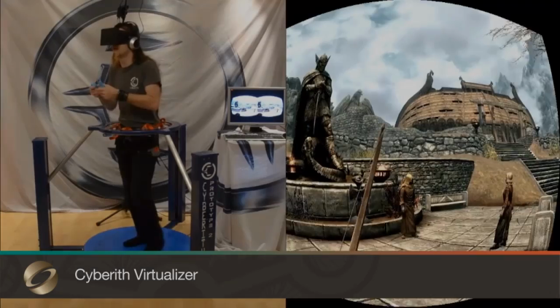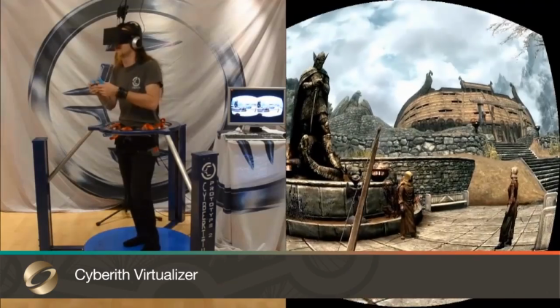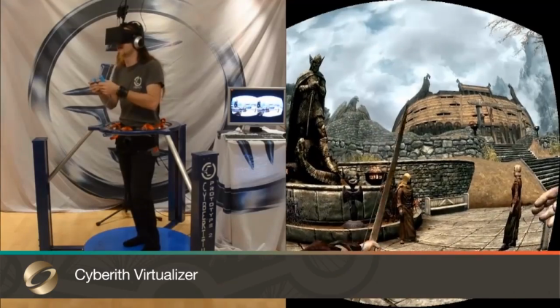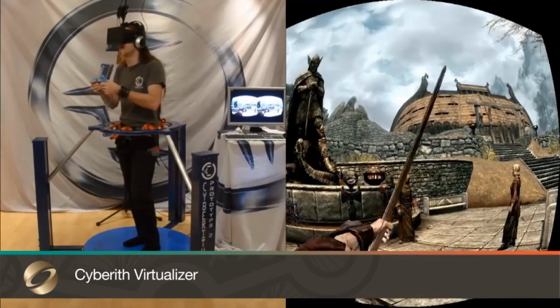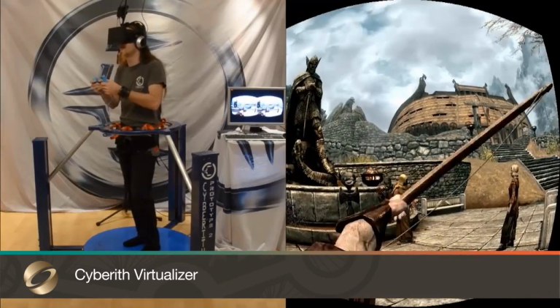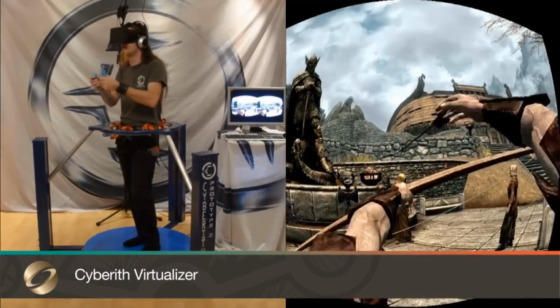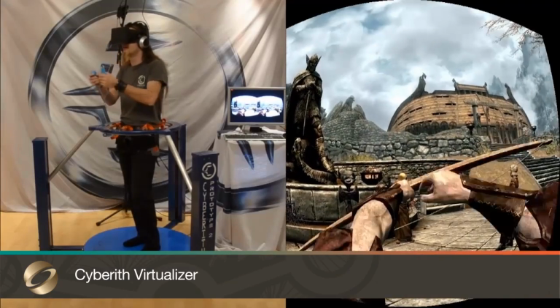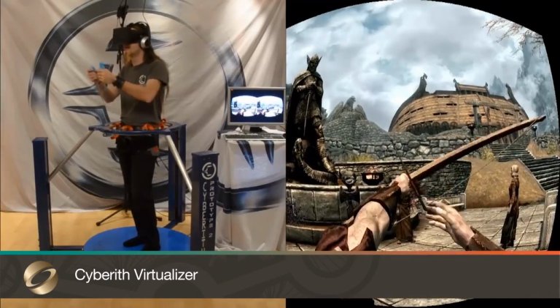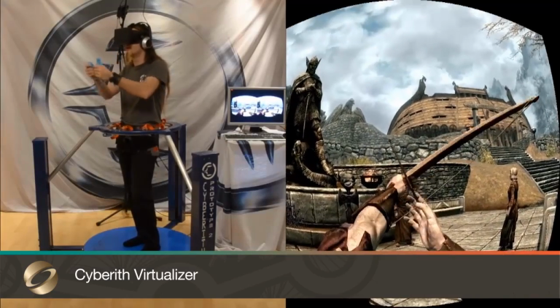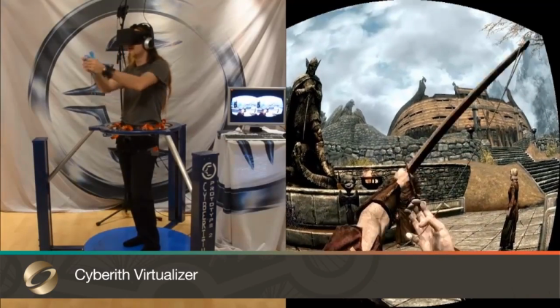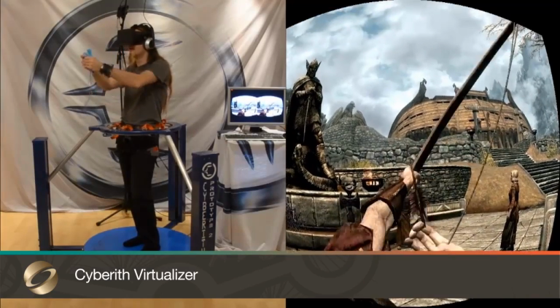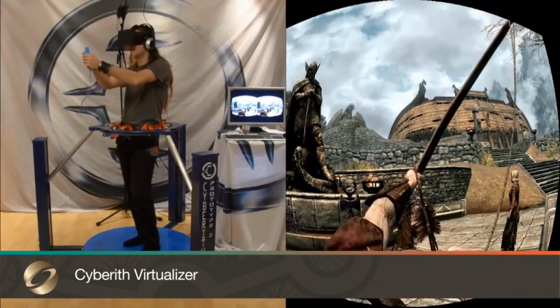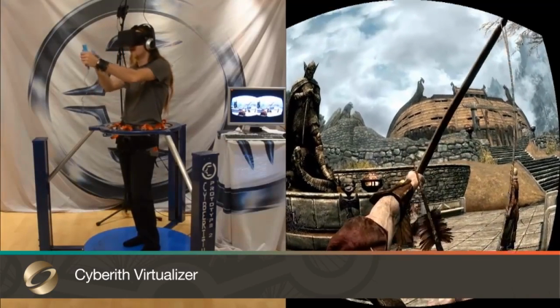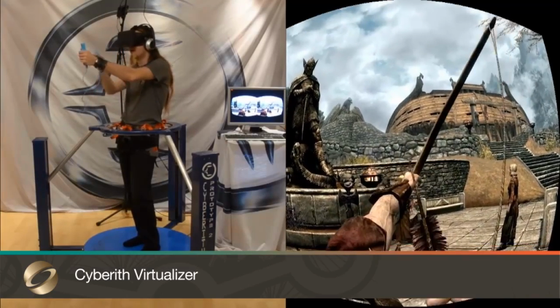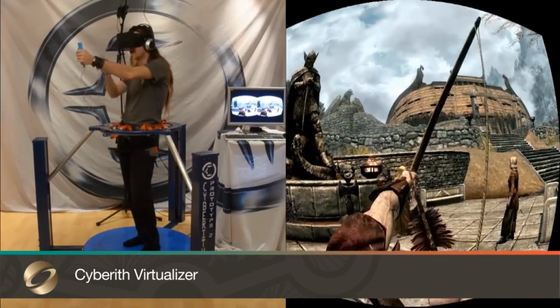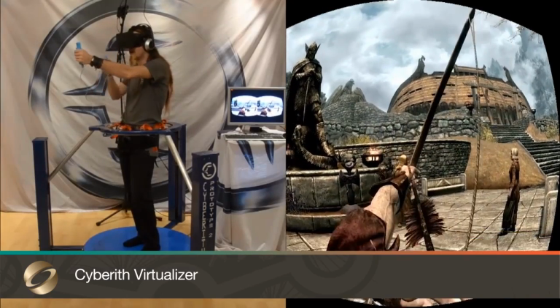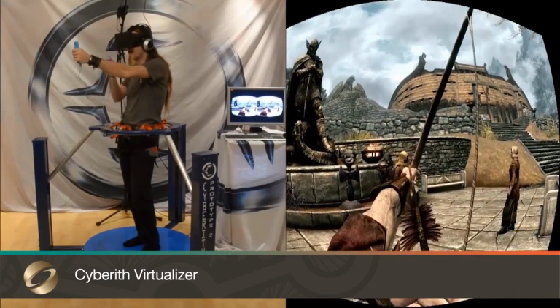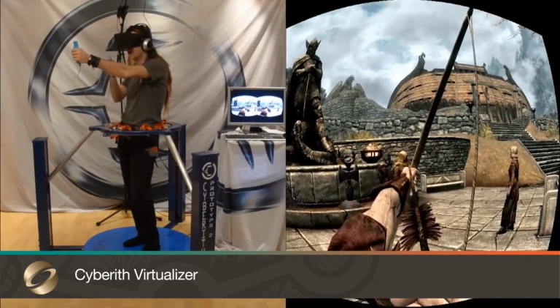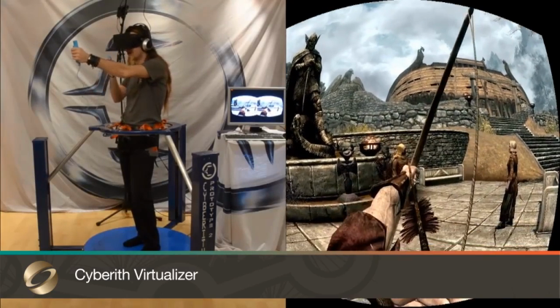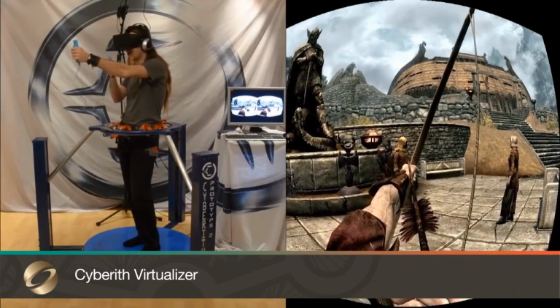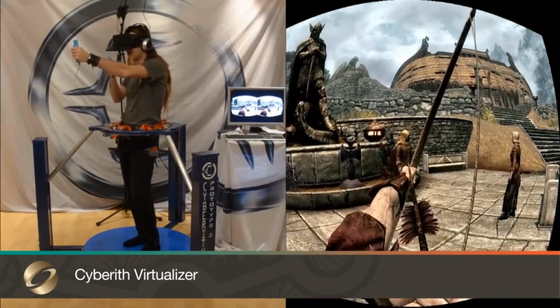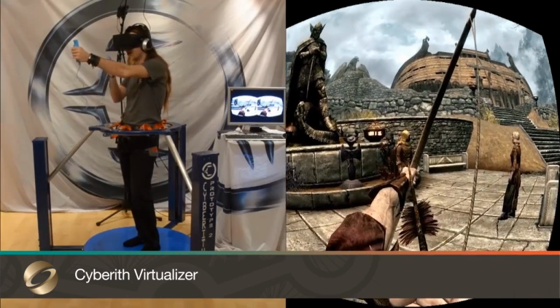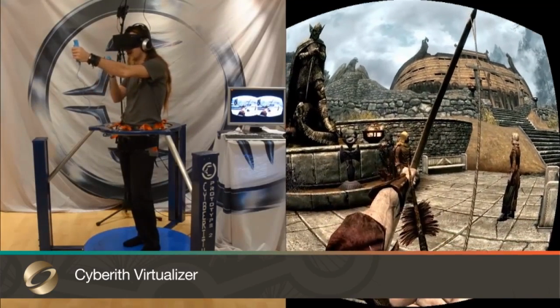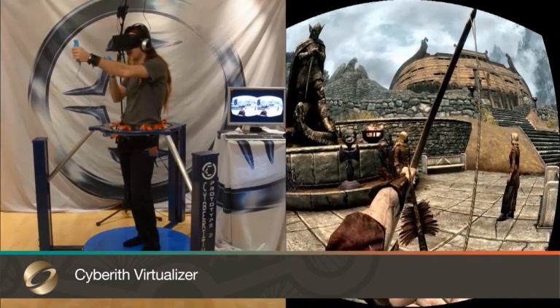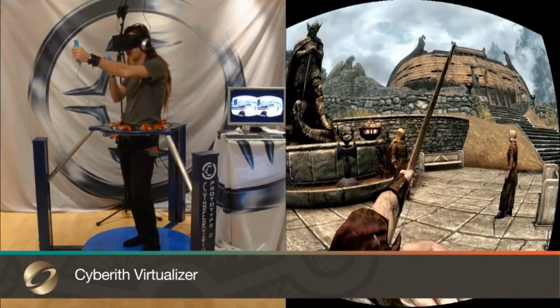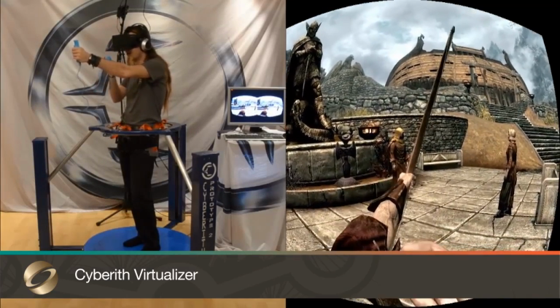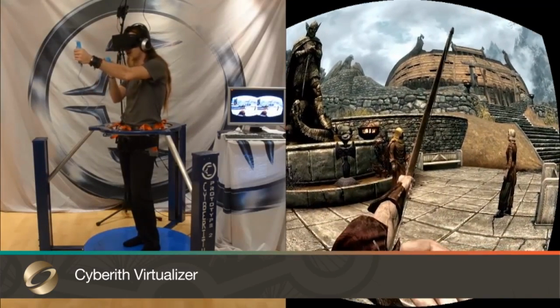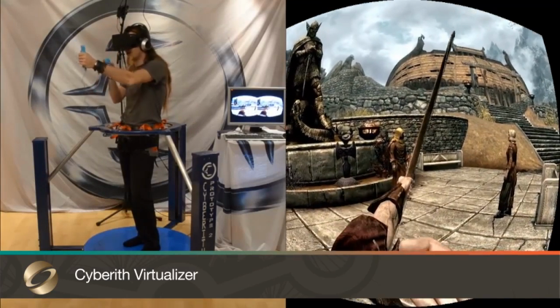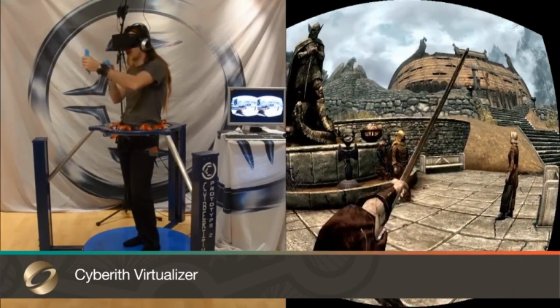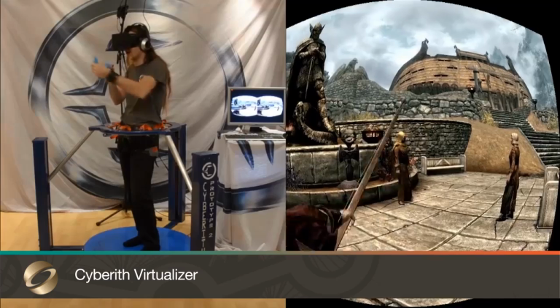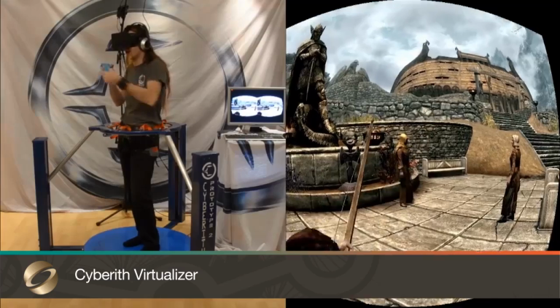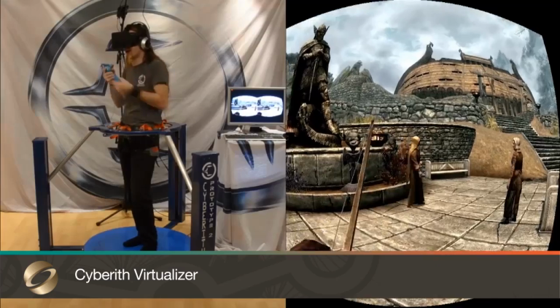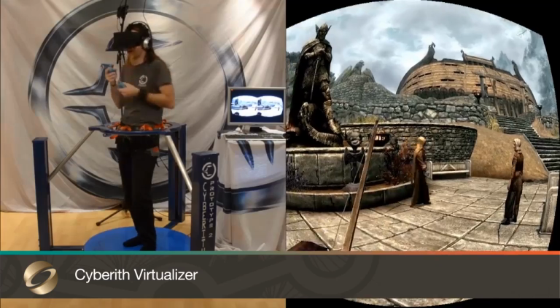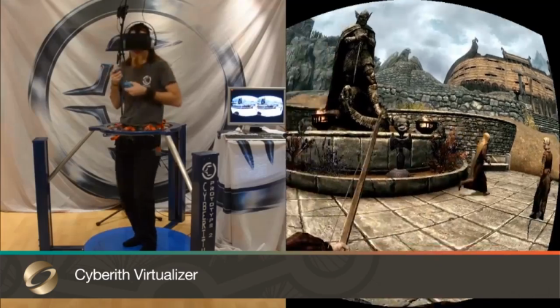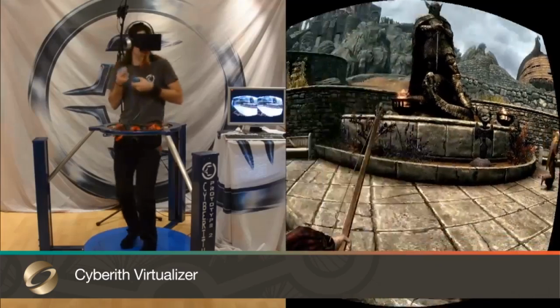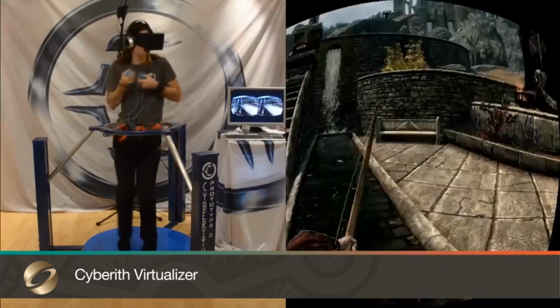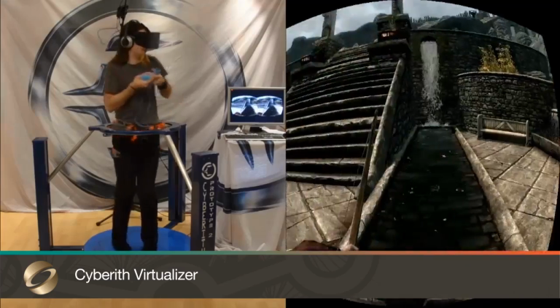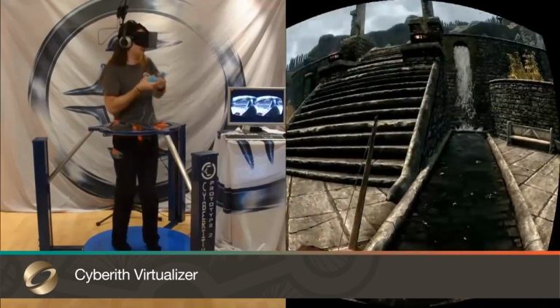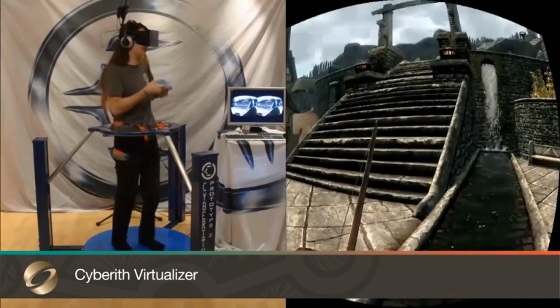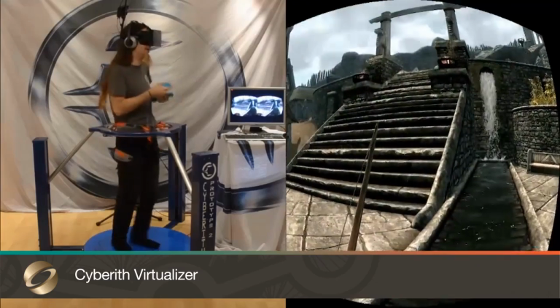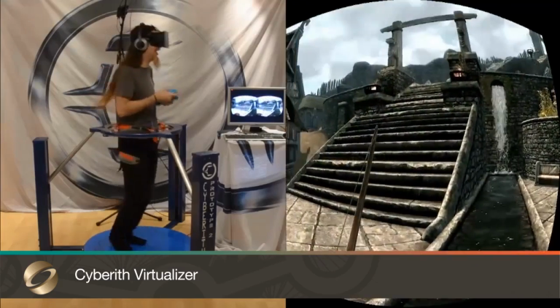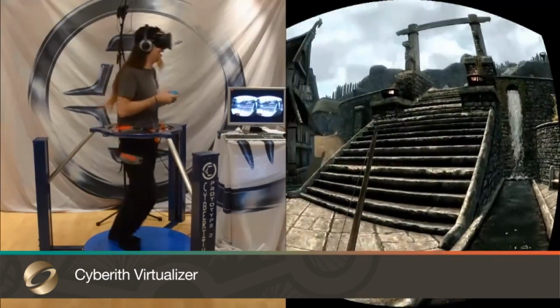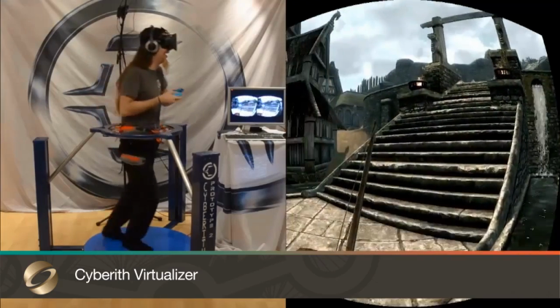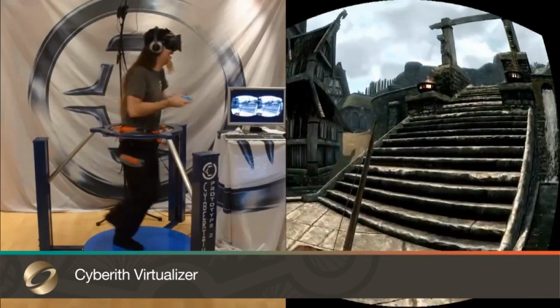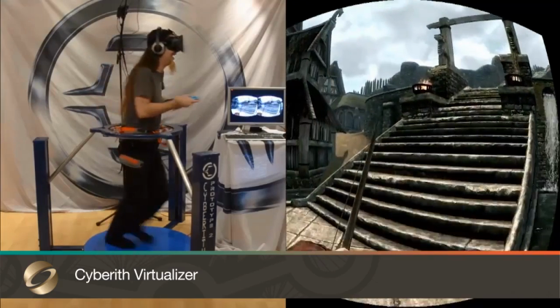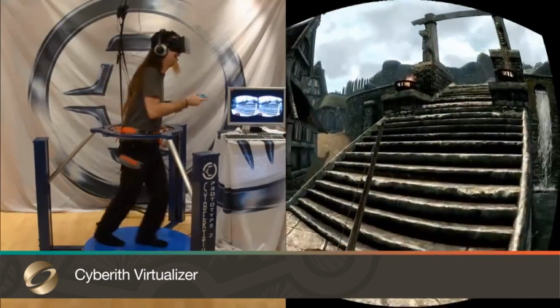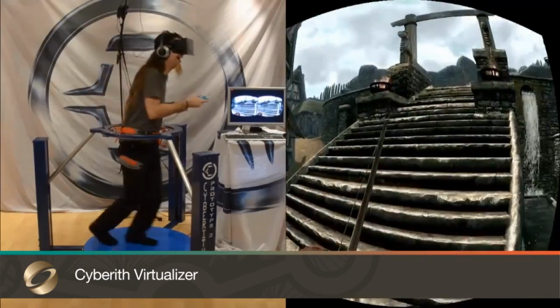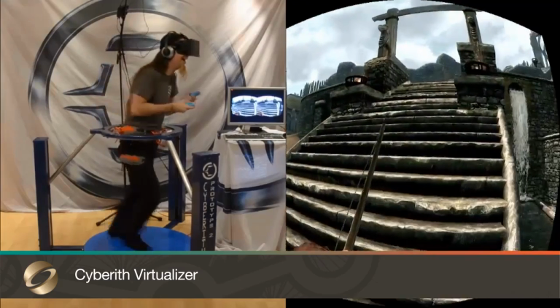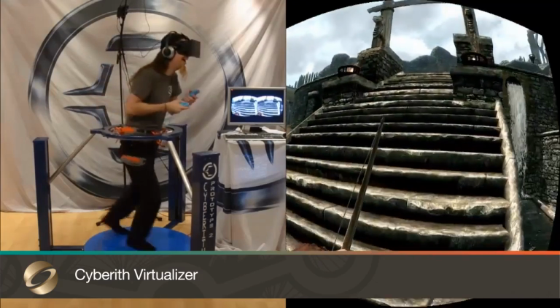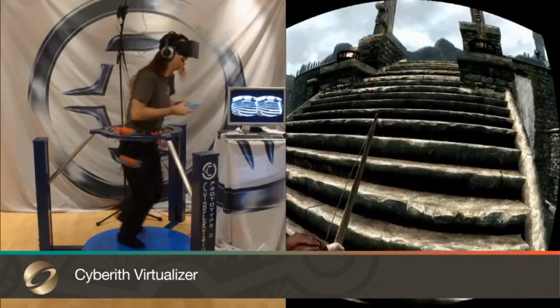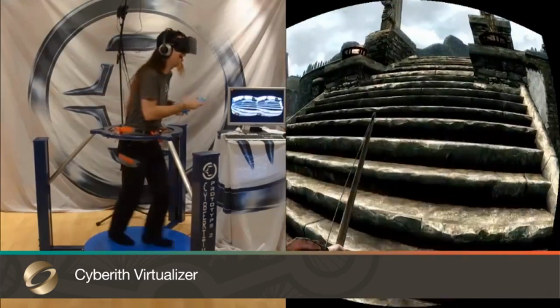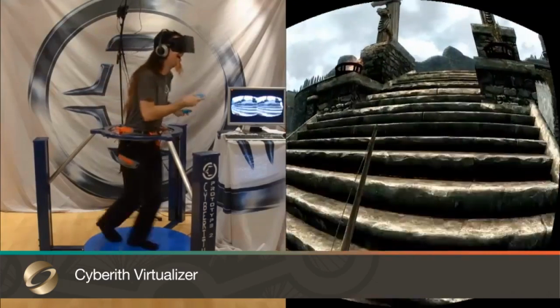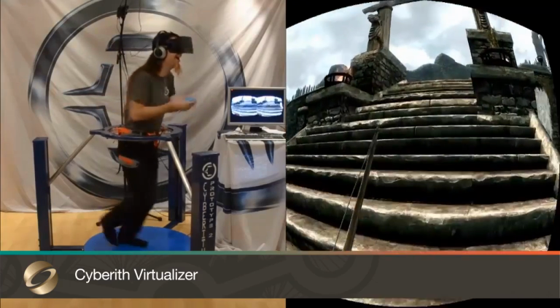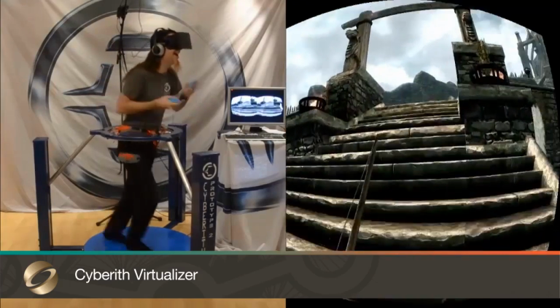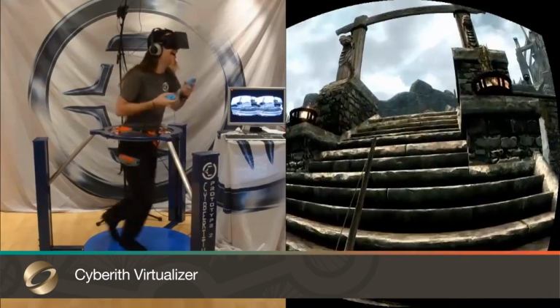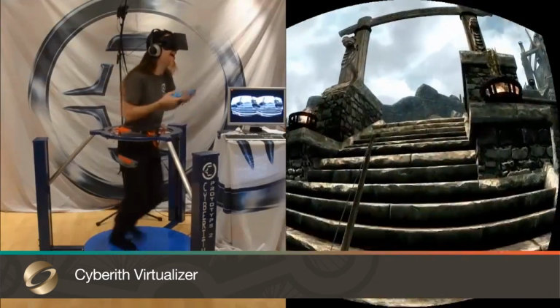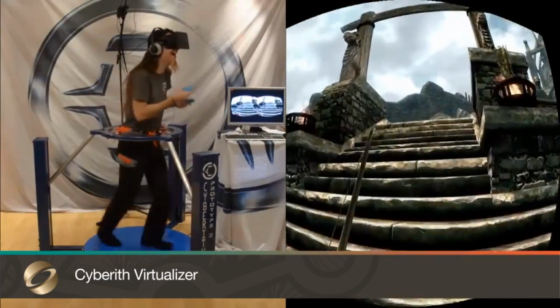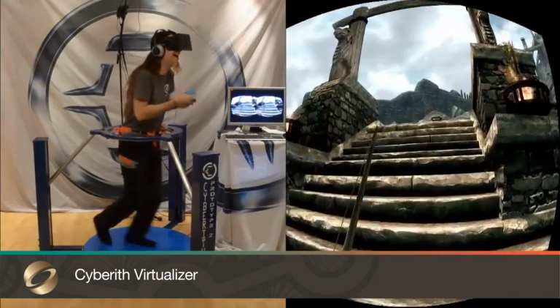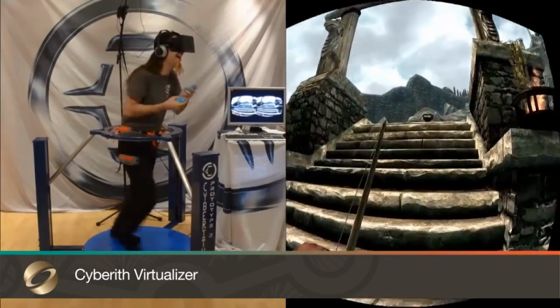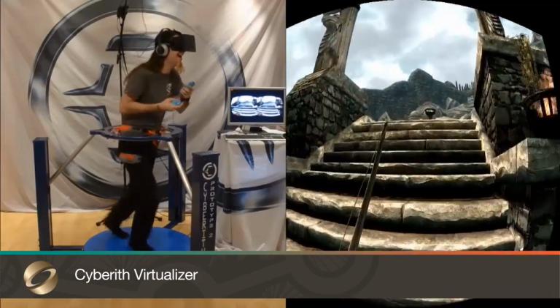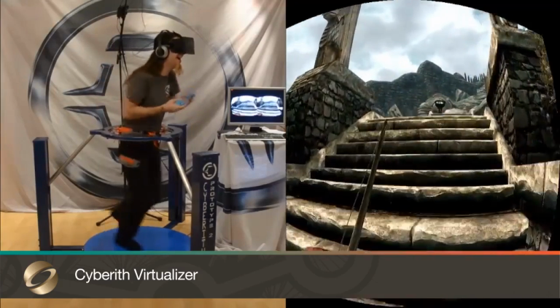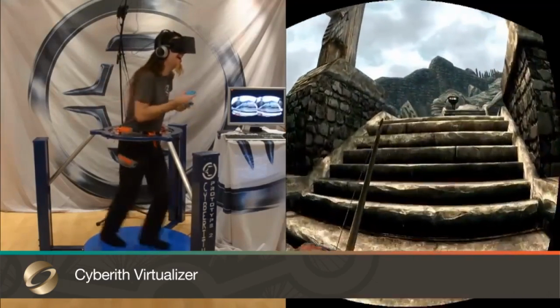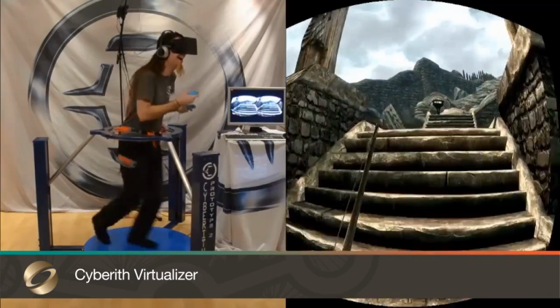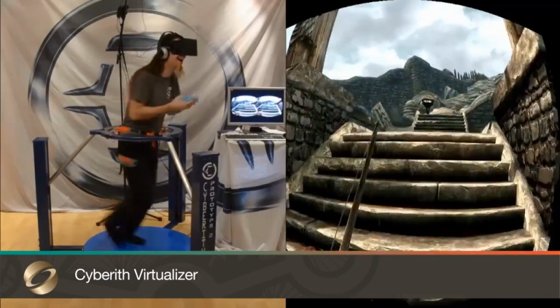The Sidebreath Virtualizer is a locomotion device that enhances gameplay and immersion through the use of an omnidirectional treadmill.